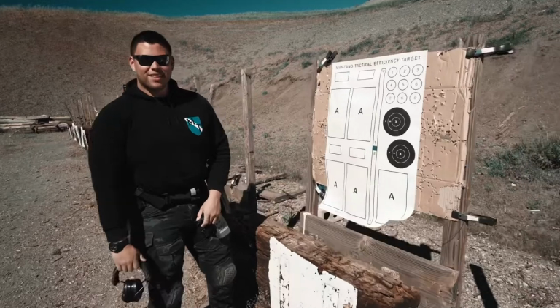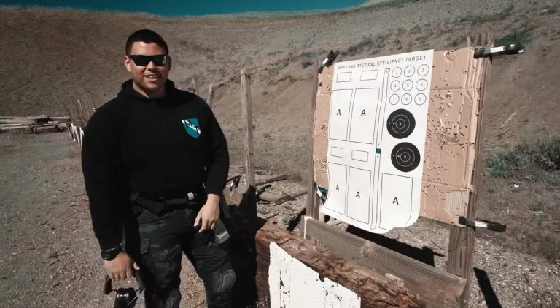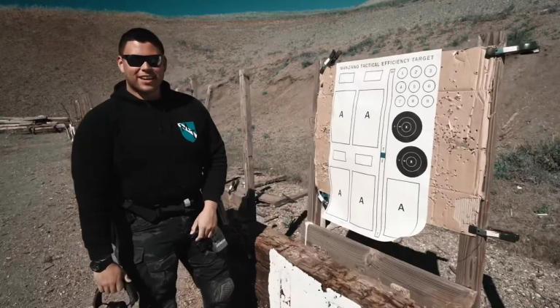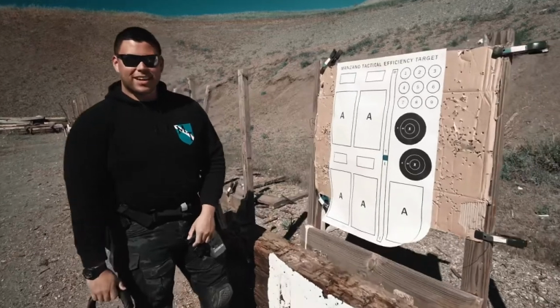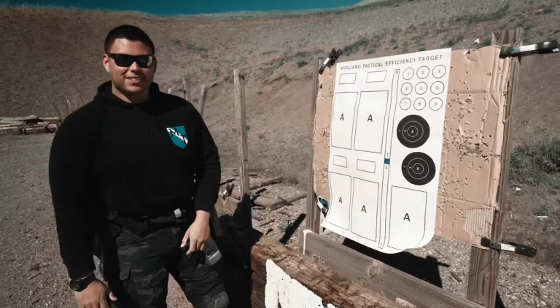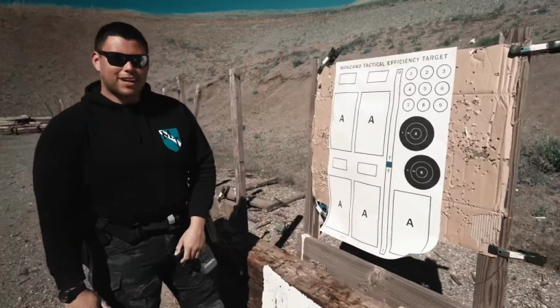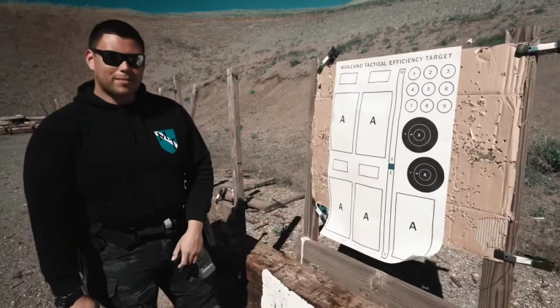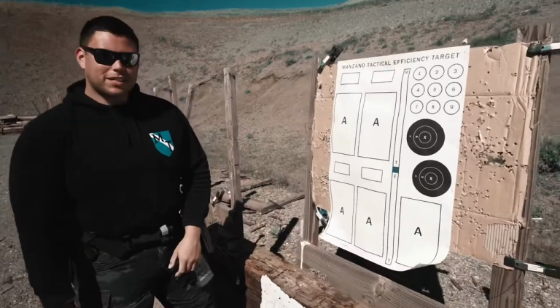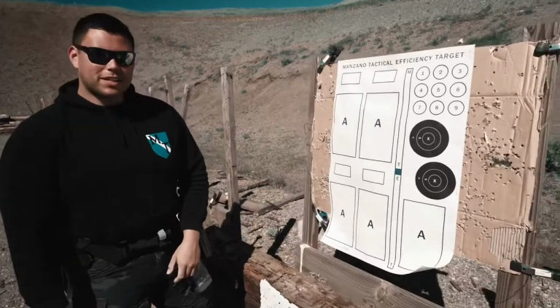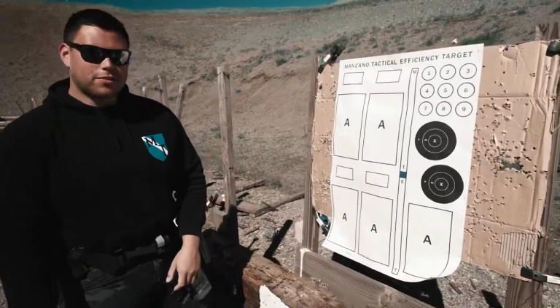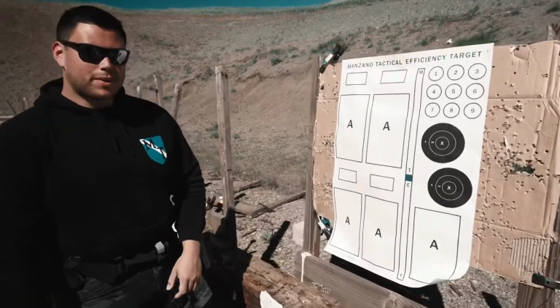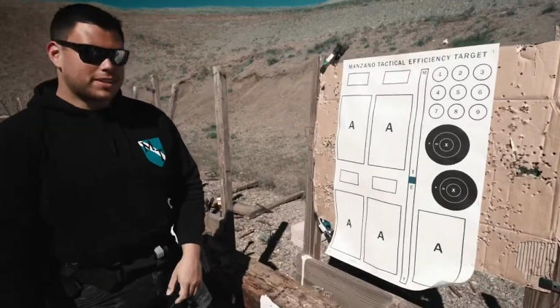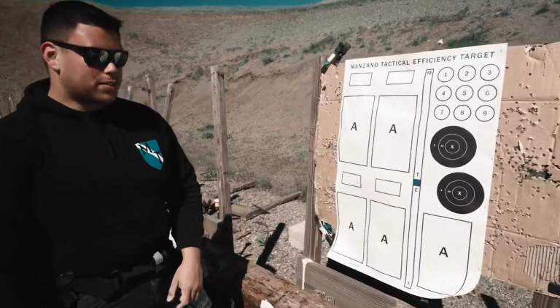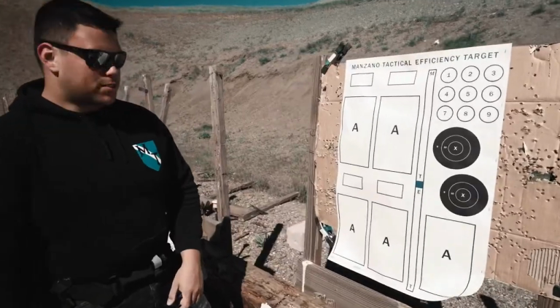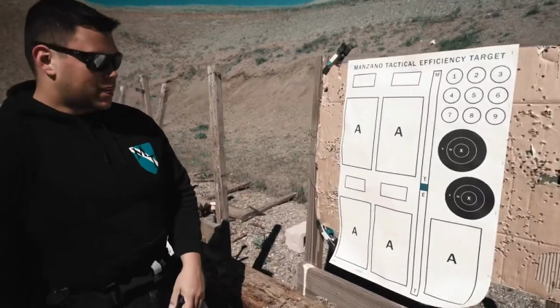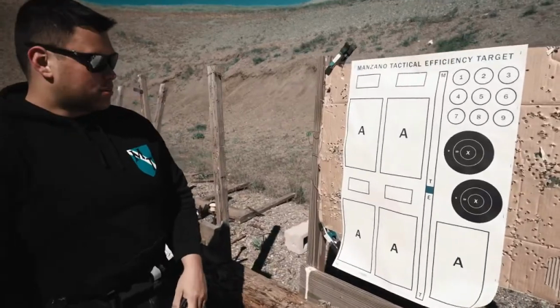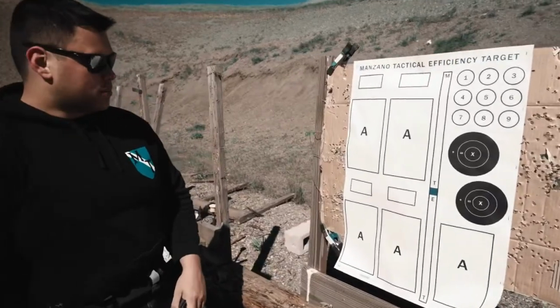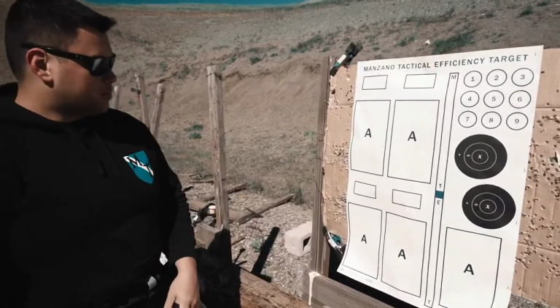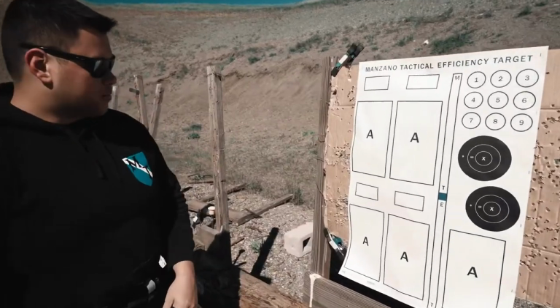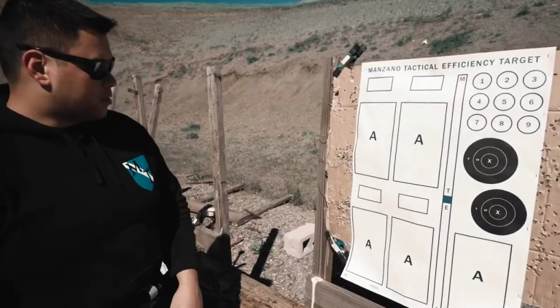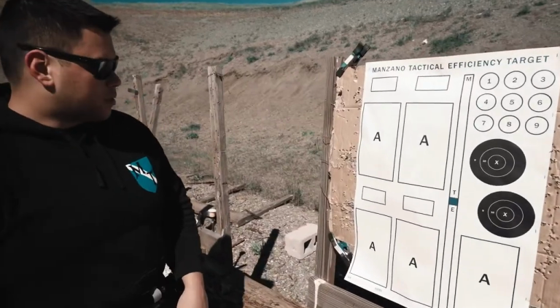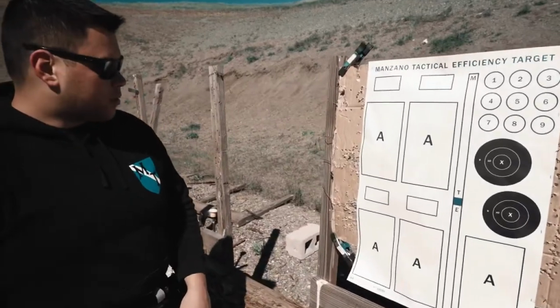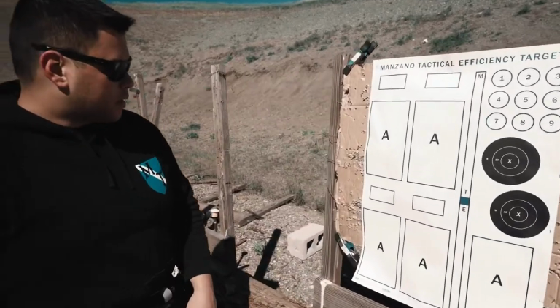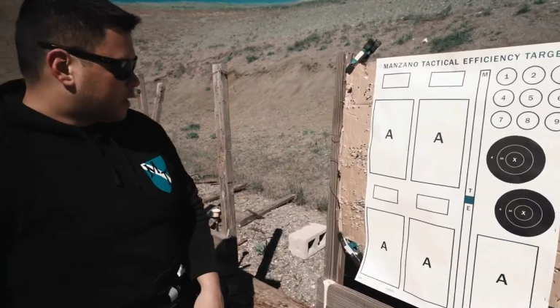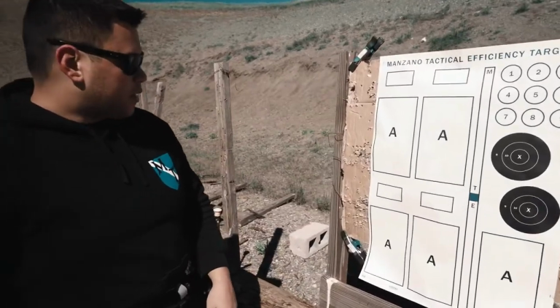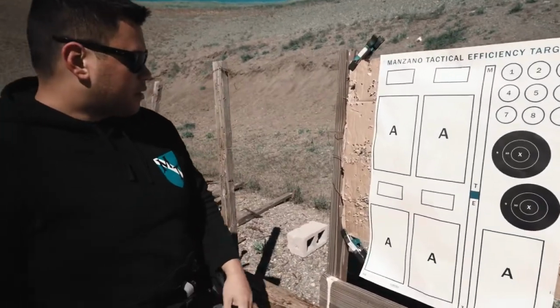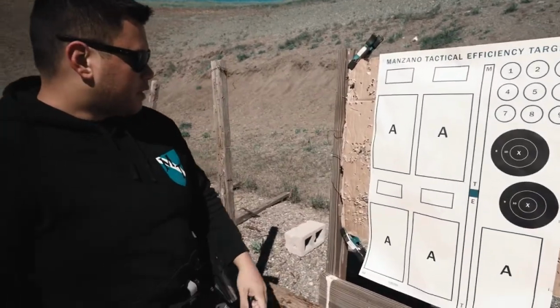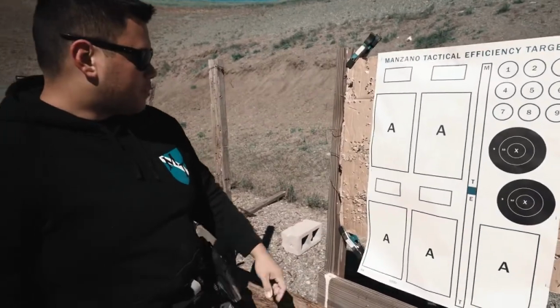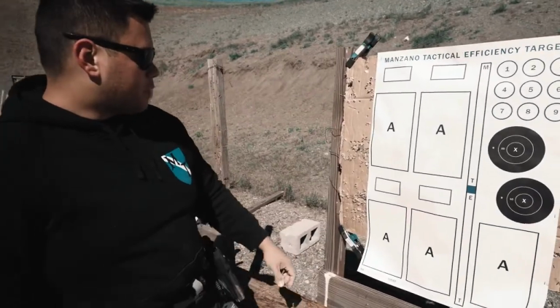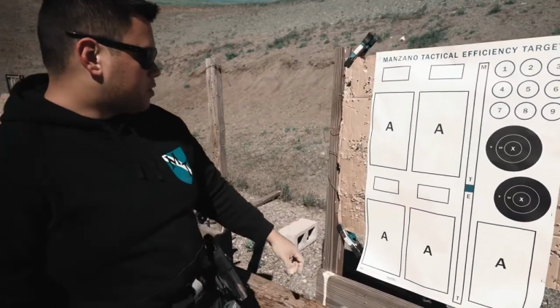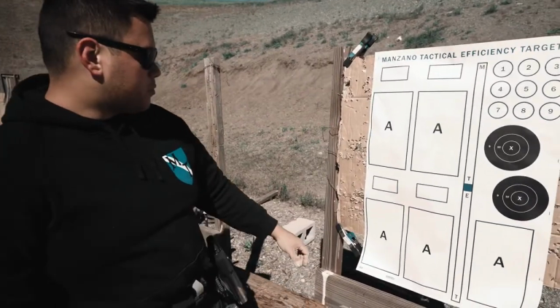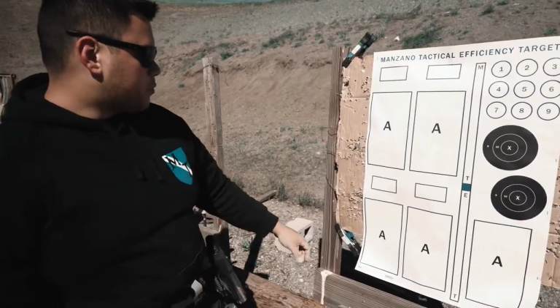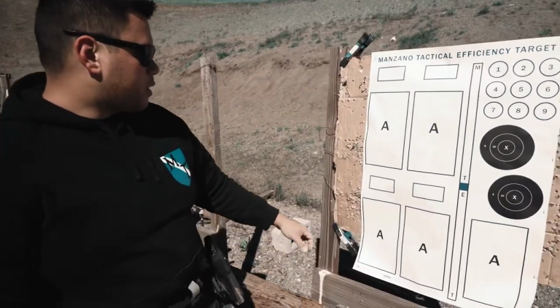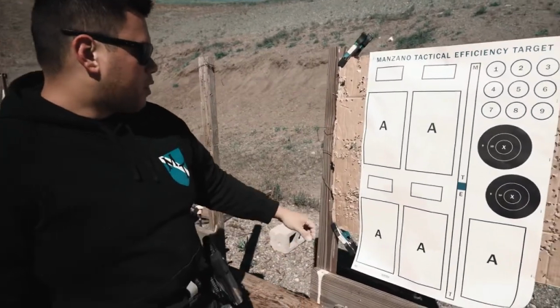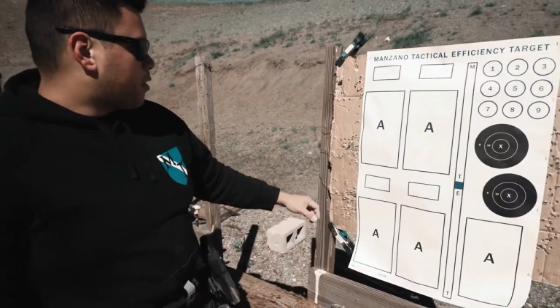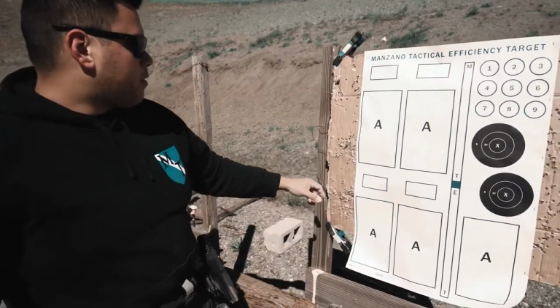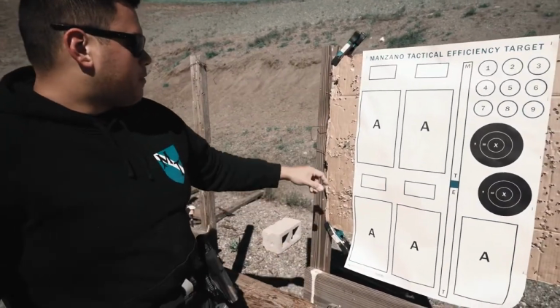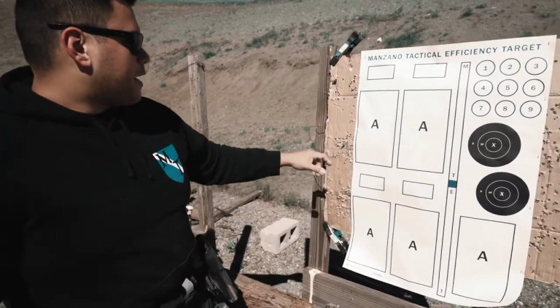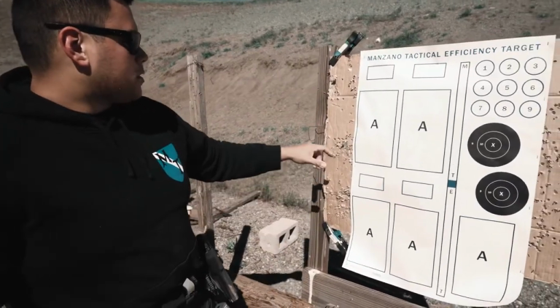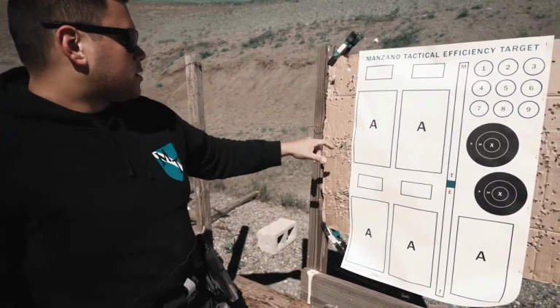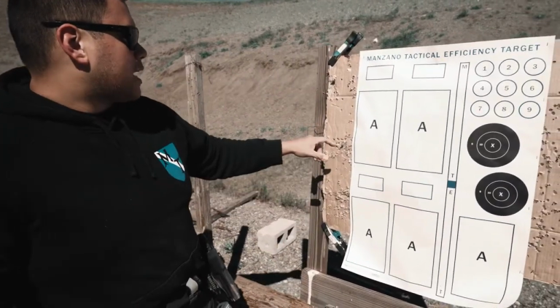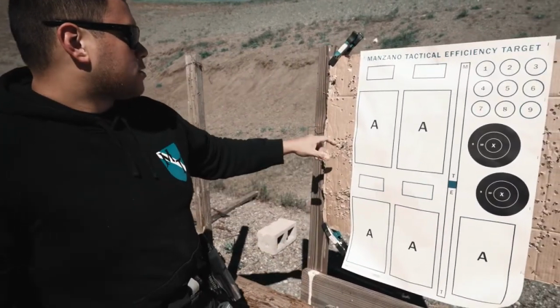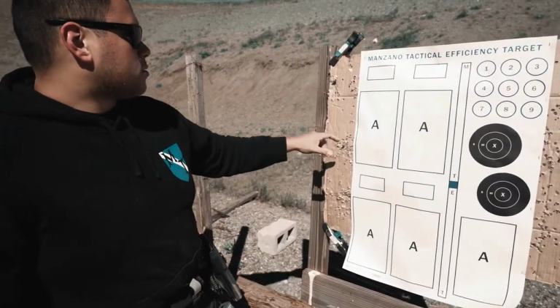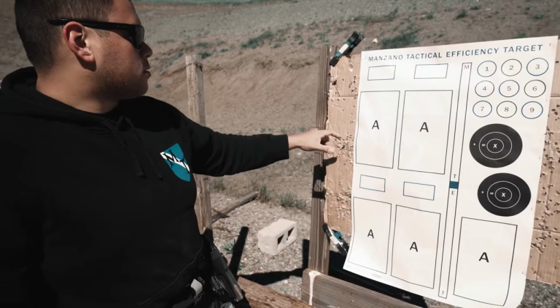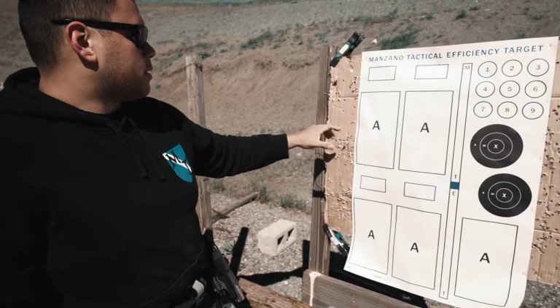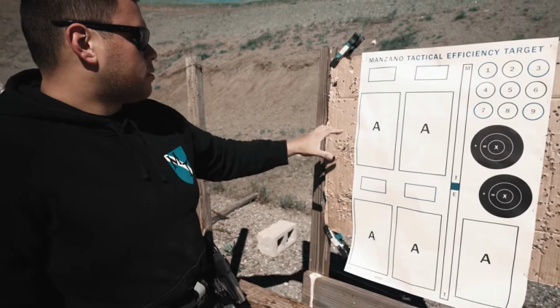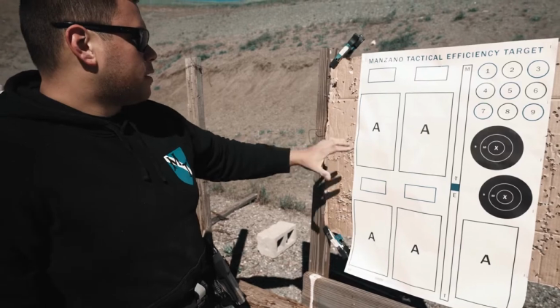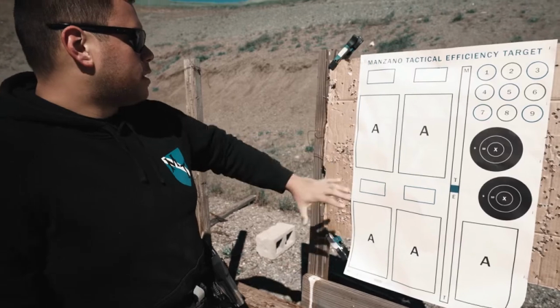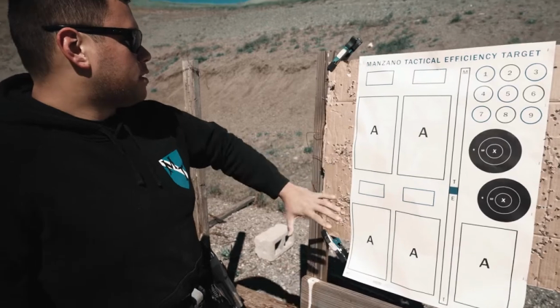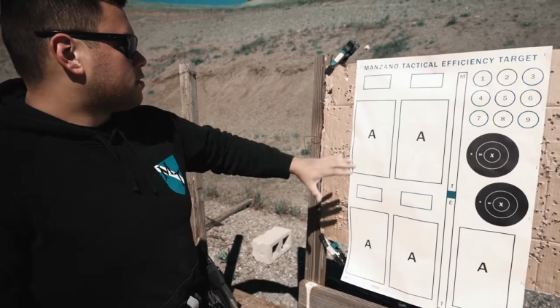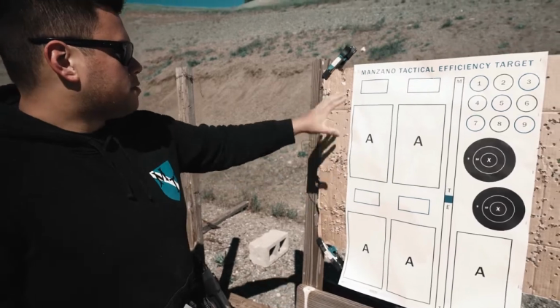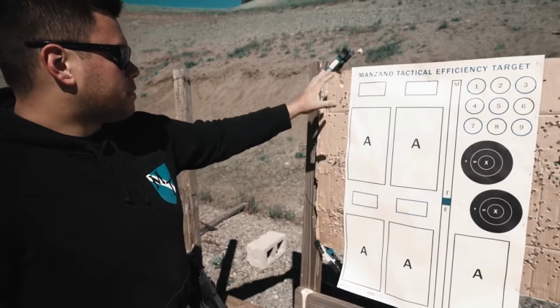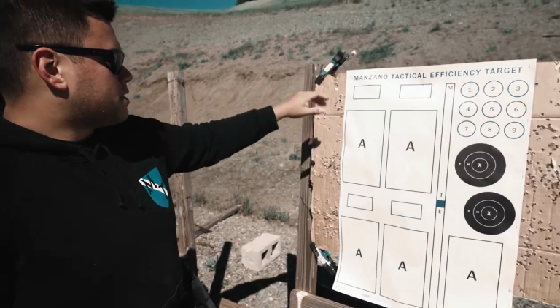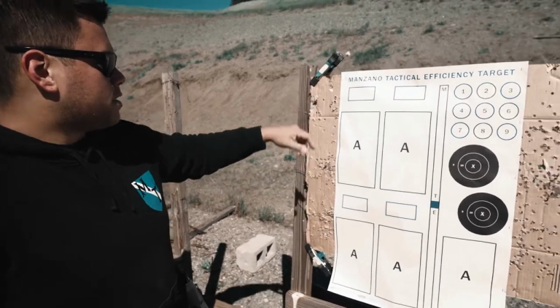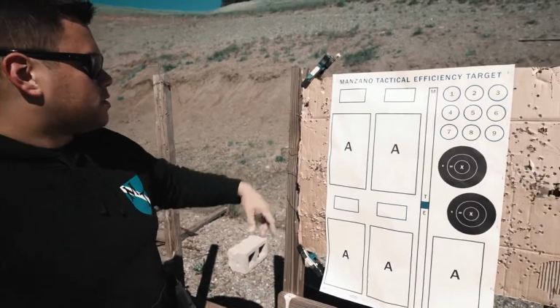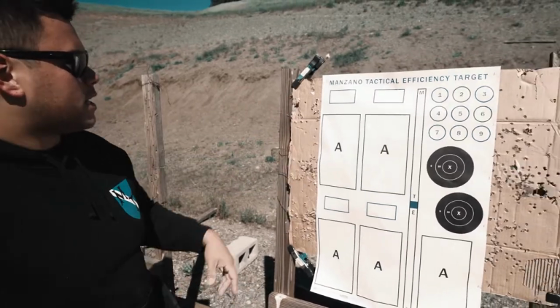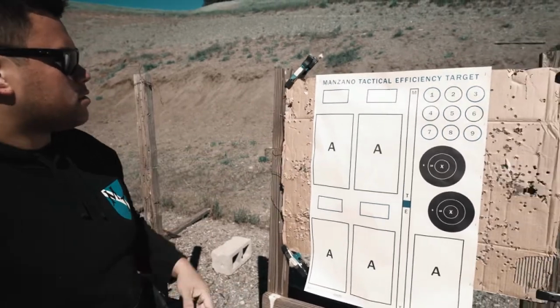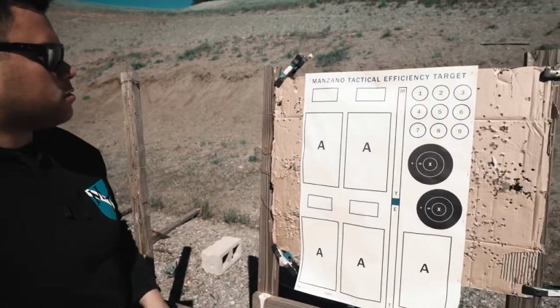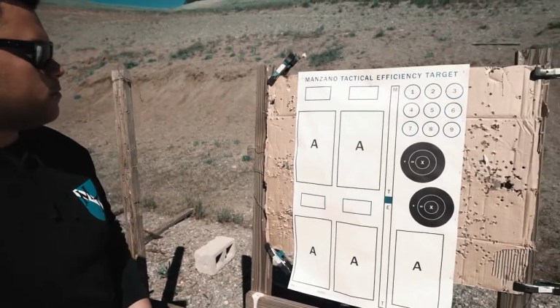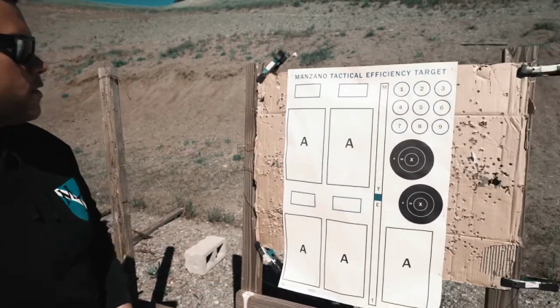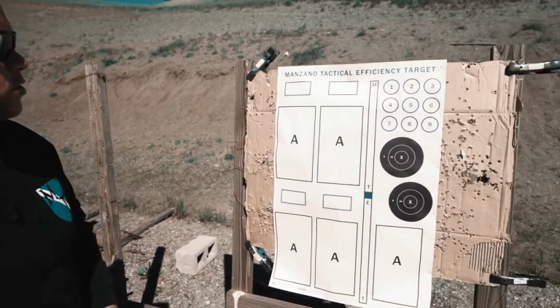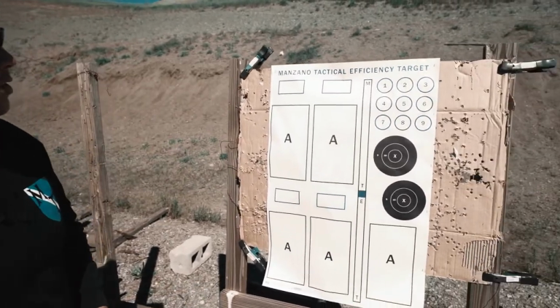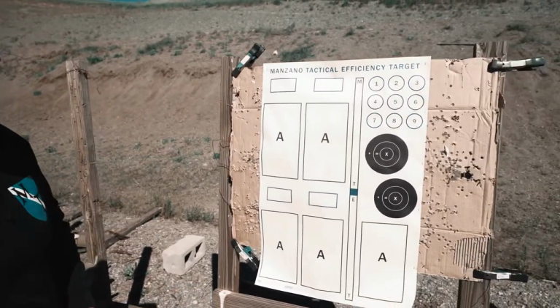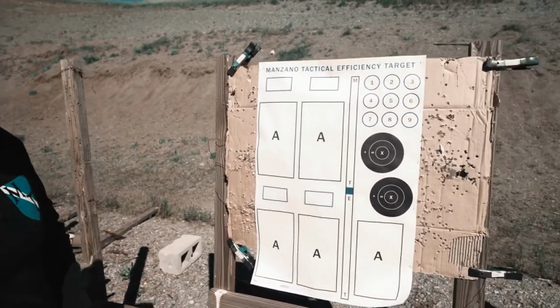Hey guys, Kyle Manzano from Manzano Tactical. In collaboration with RE Factor Tactical, we created this Manzano Tactical Efficiency Target.